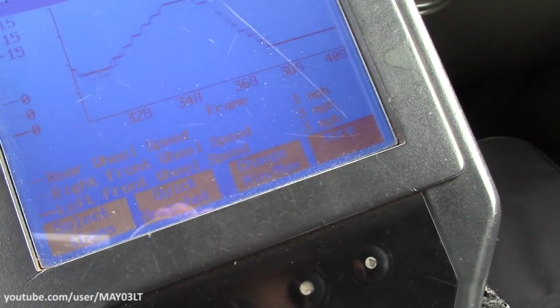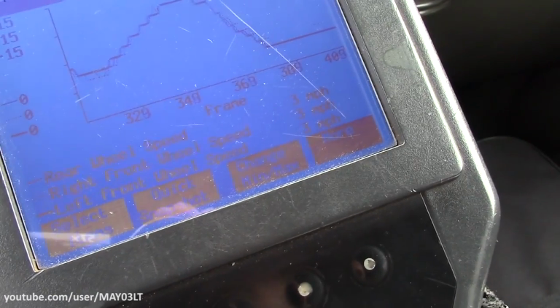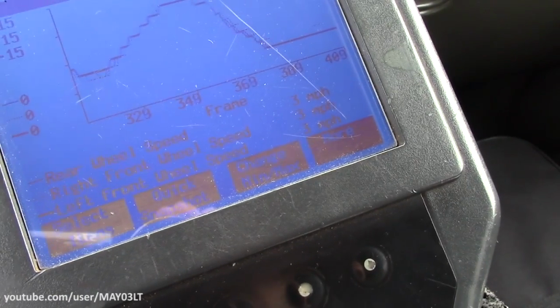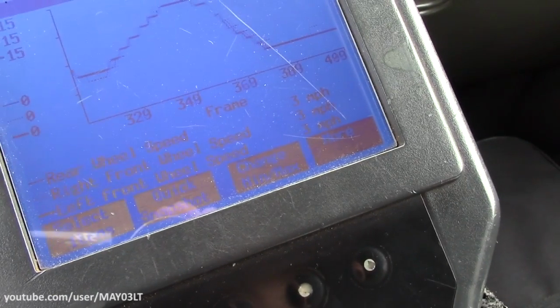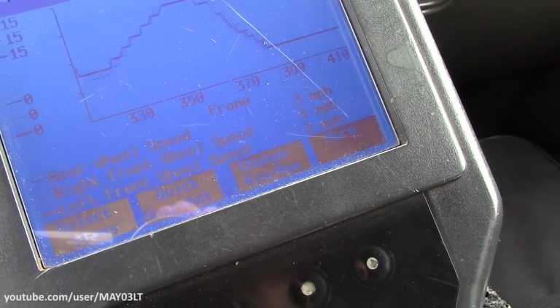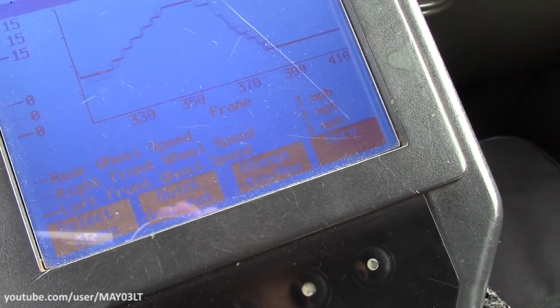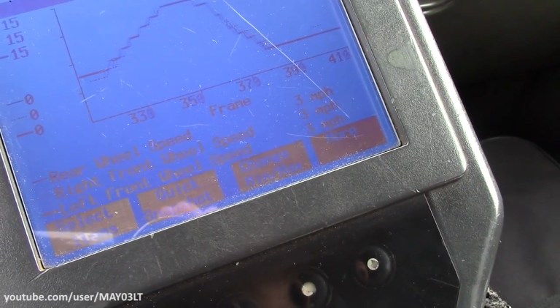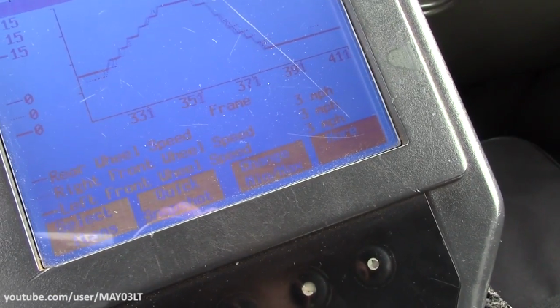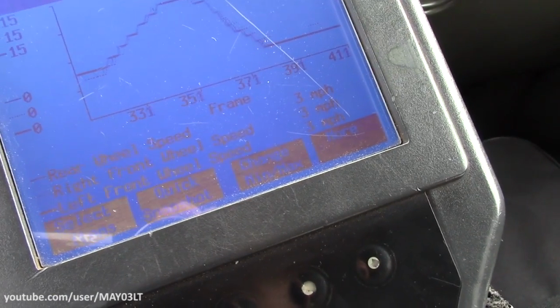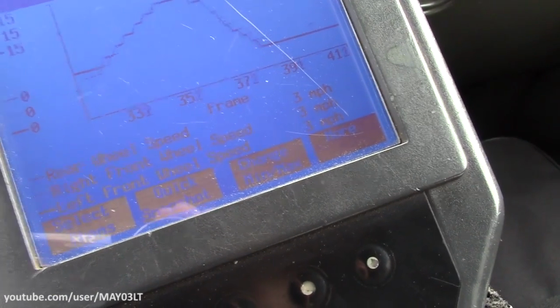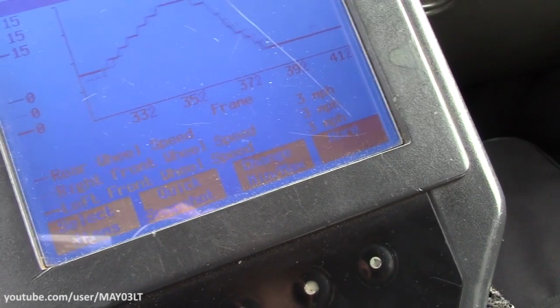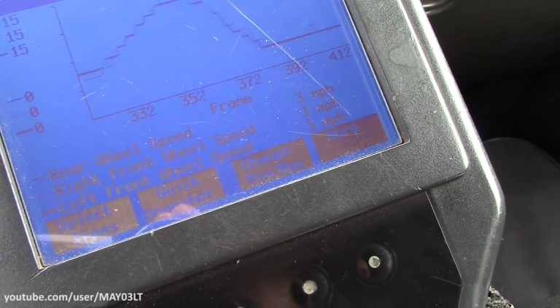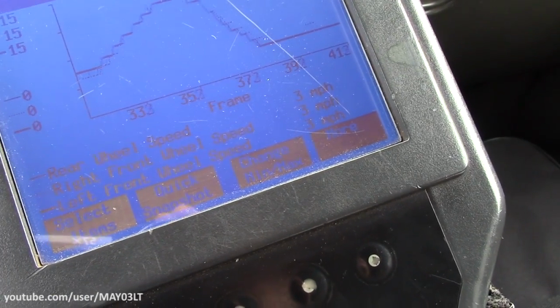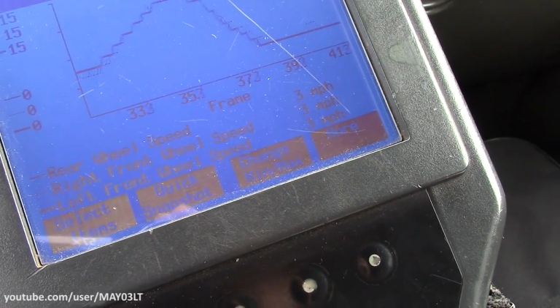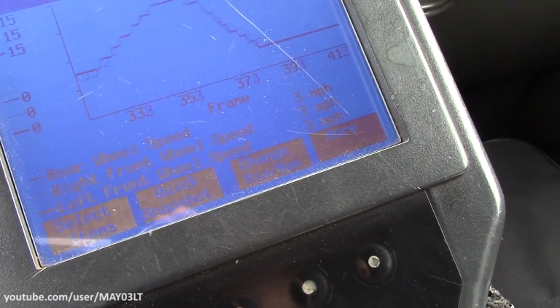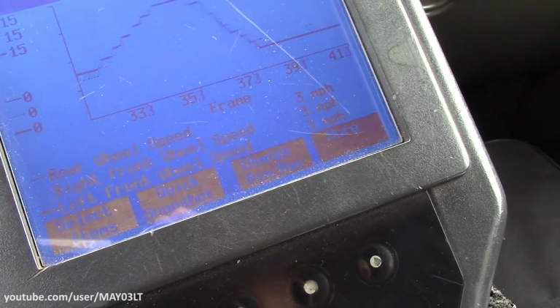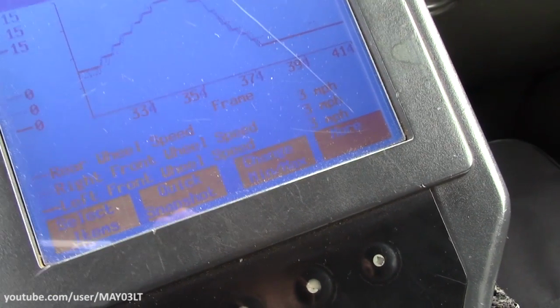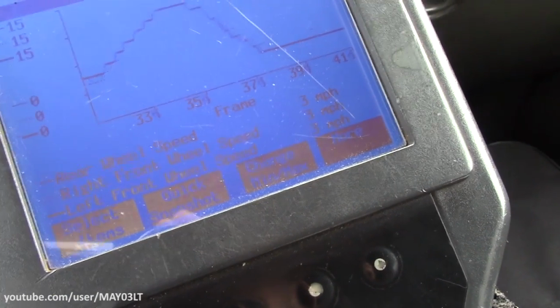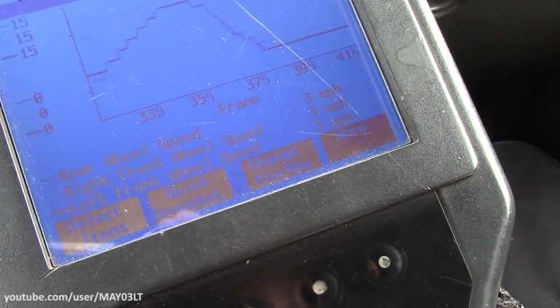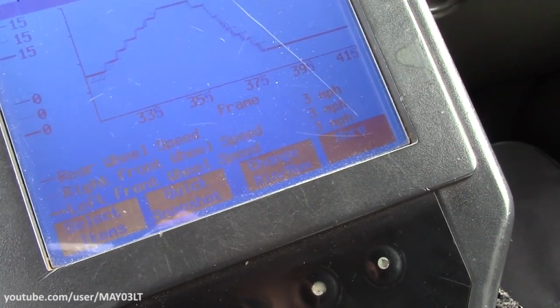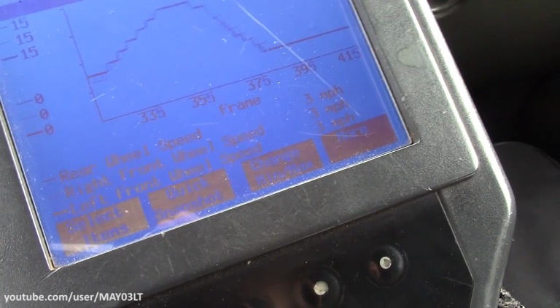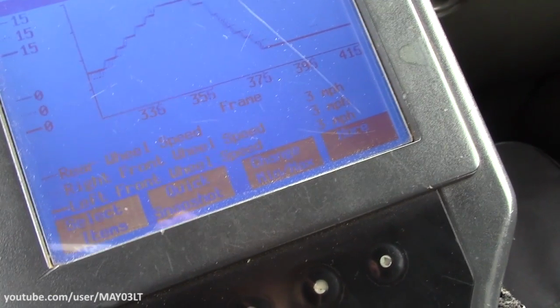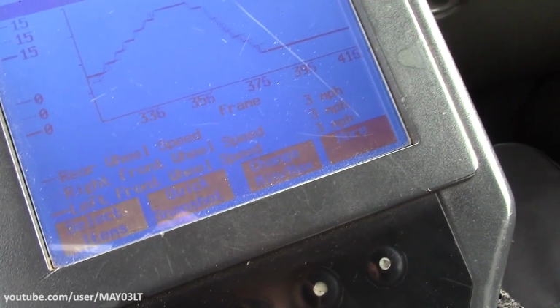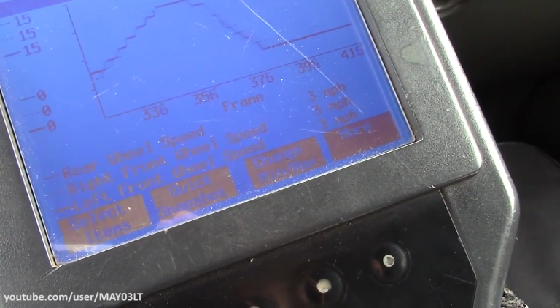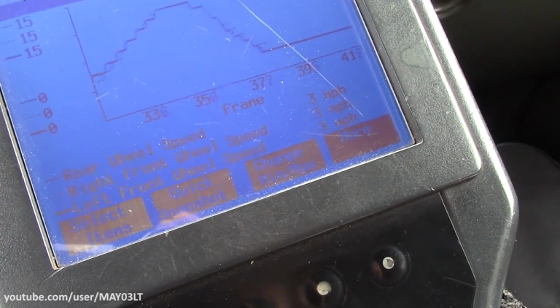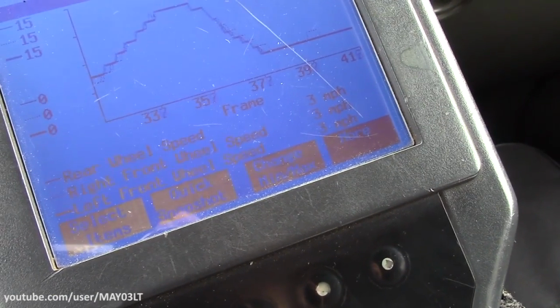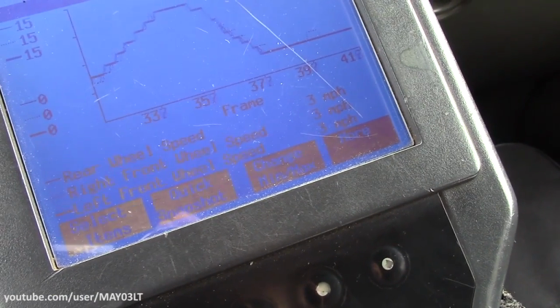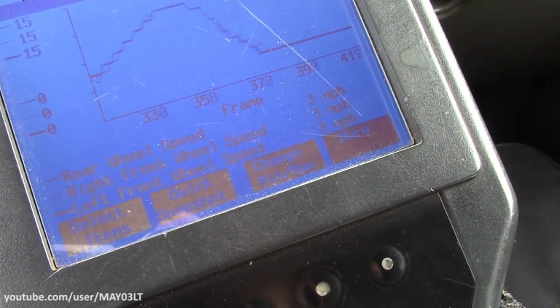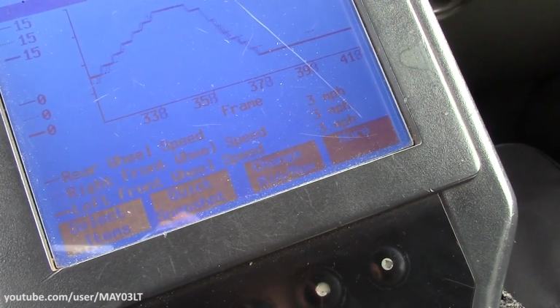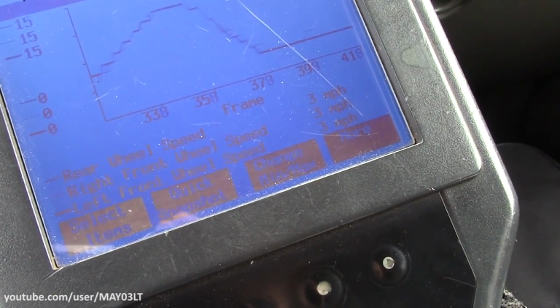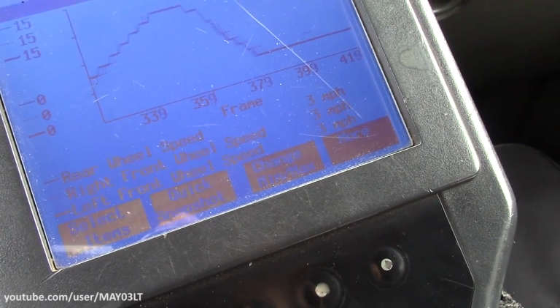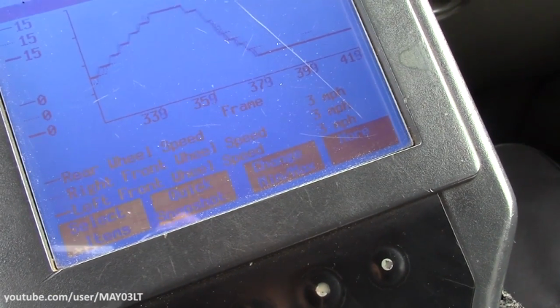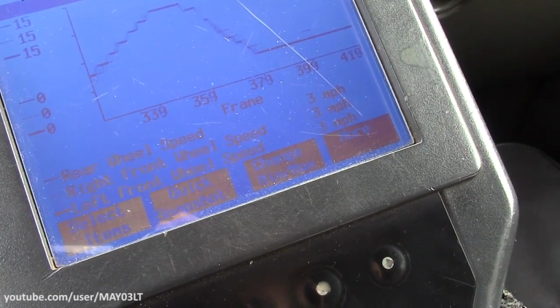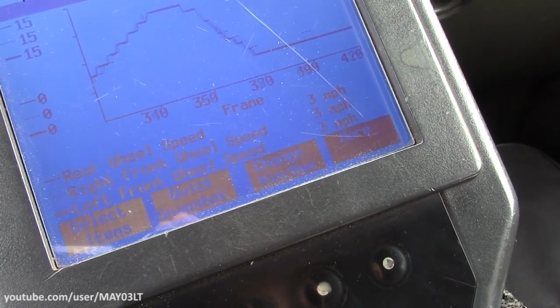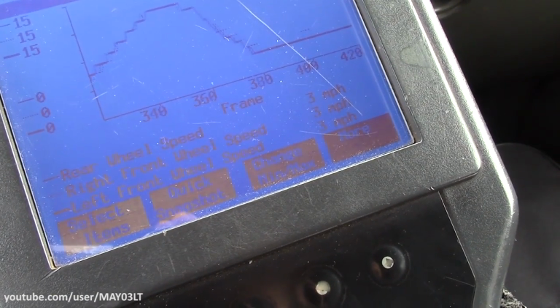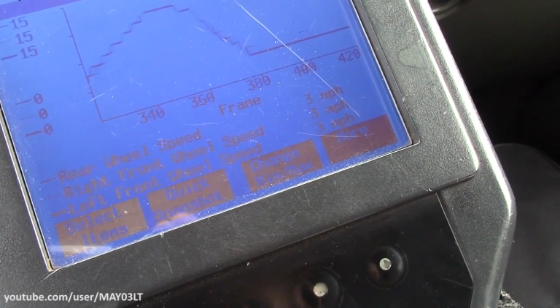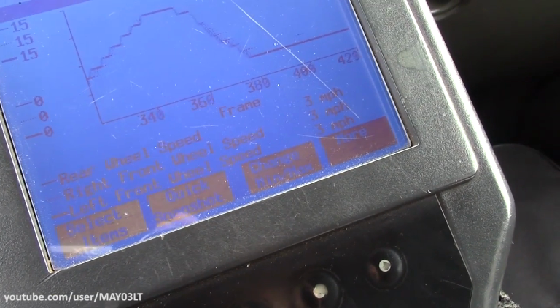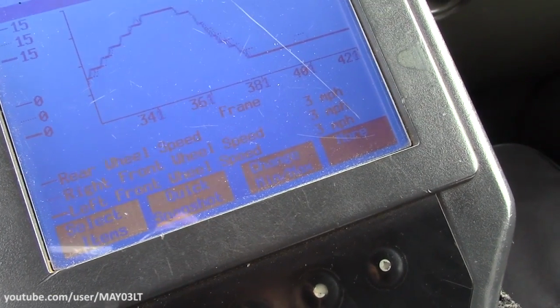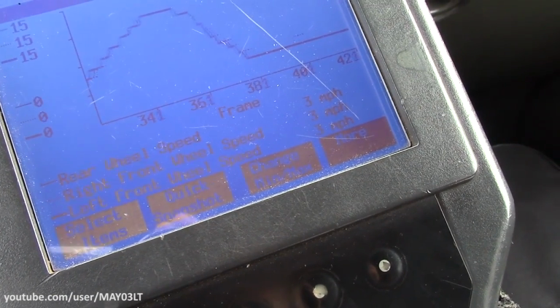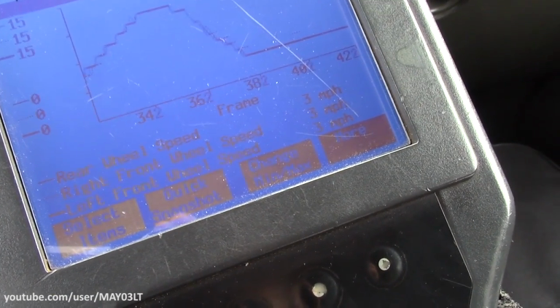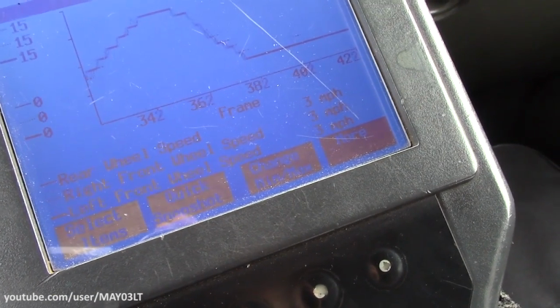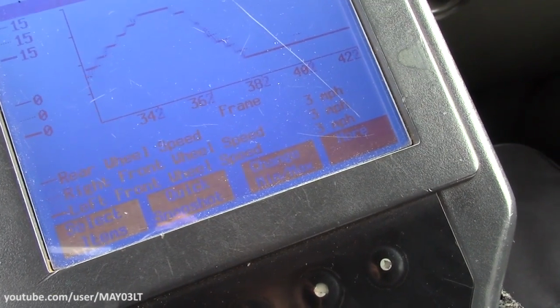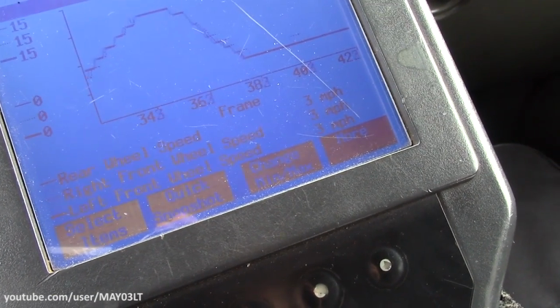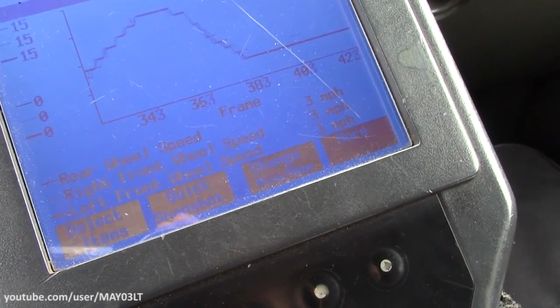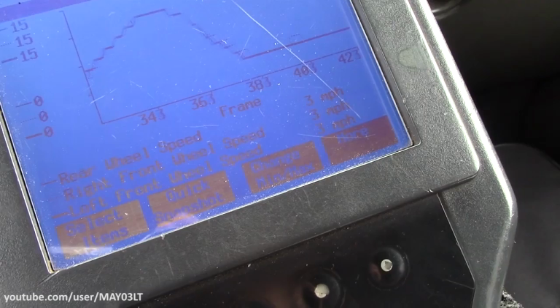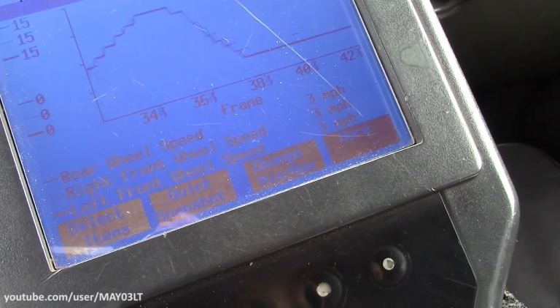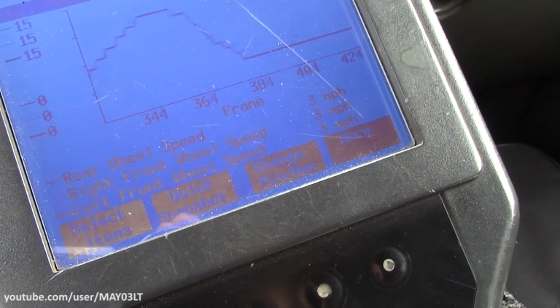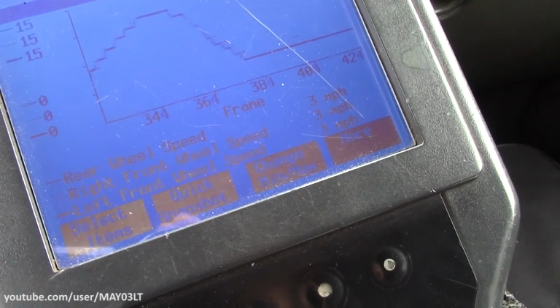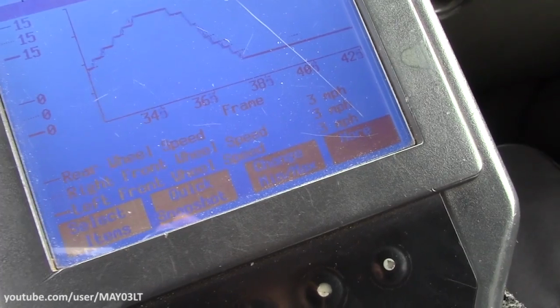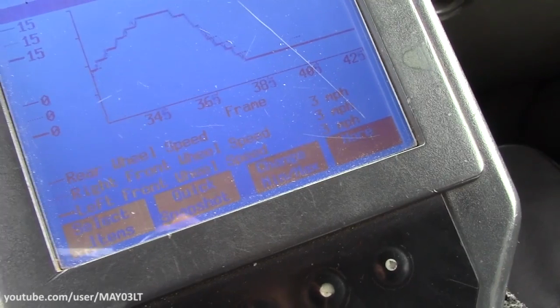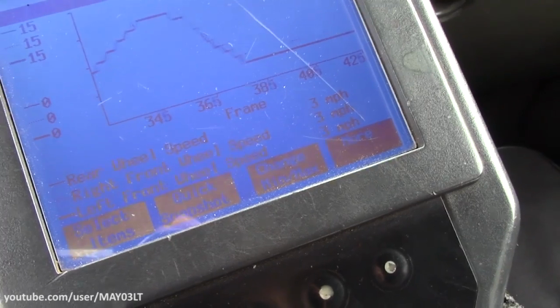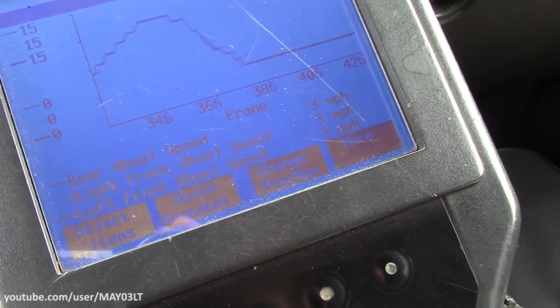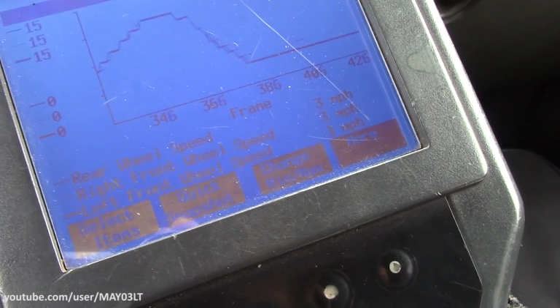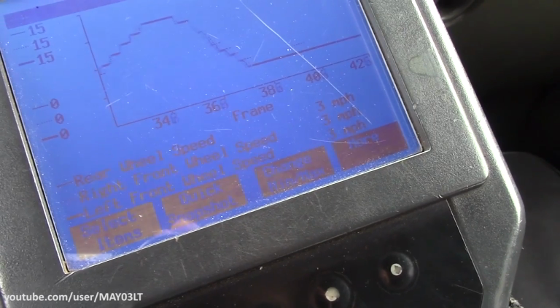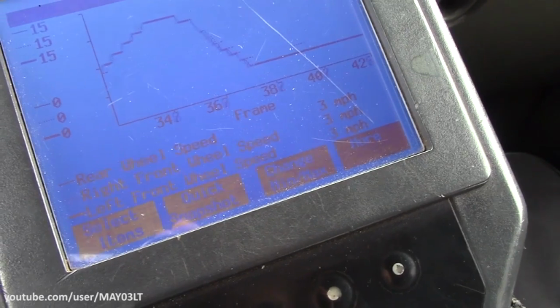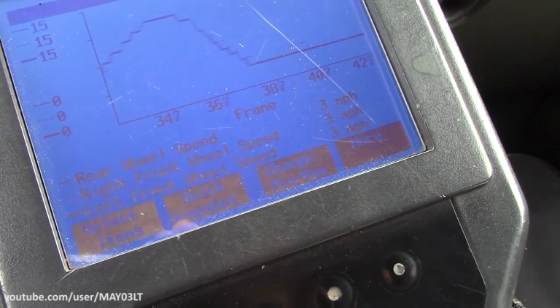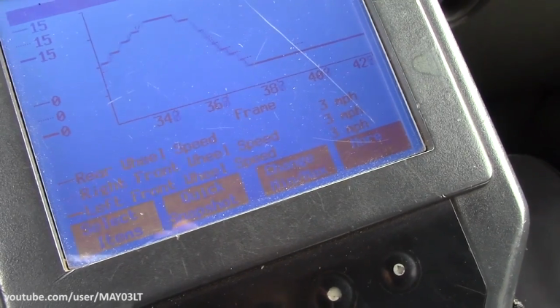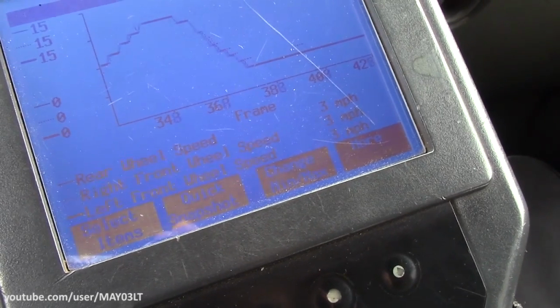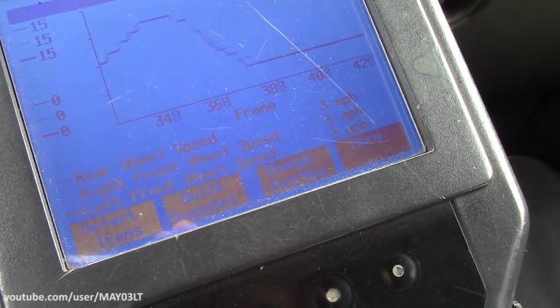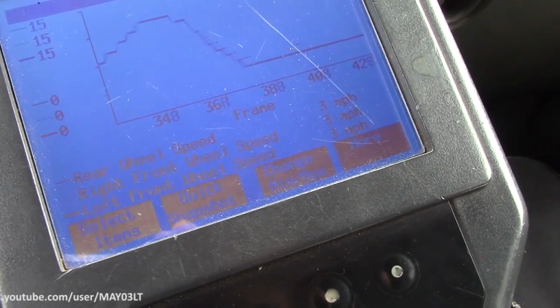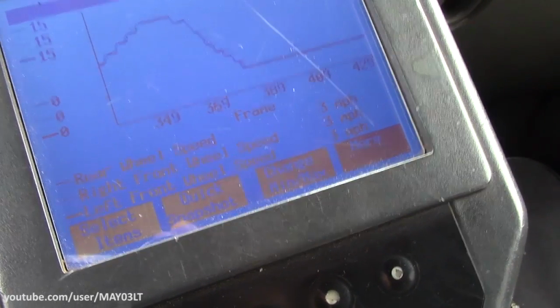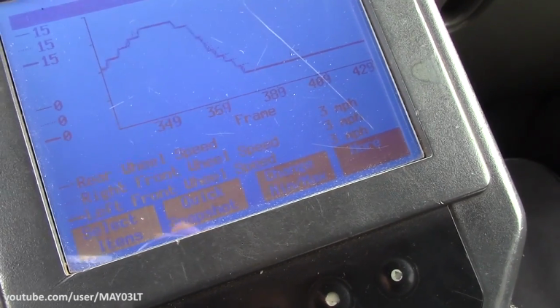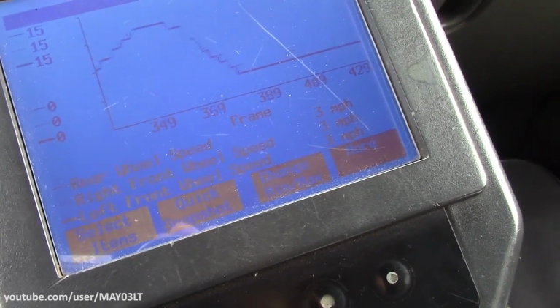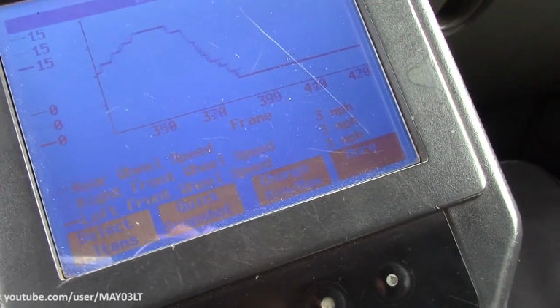And at a complete stop, three miles an hour, even though the minimum on this plot is zero.